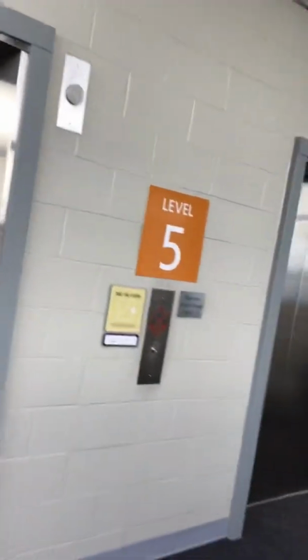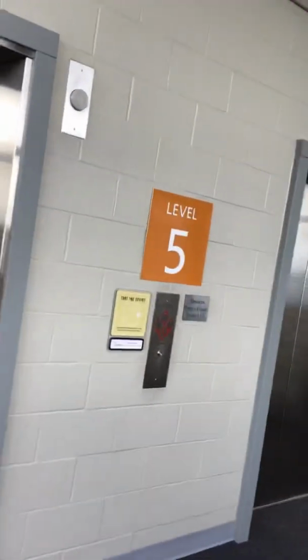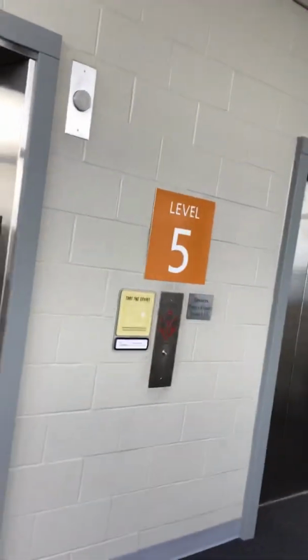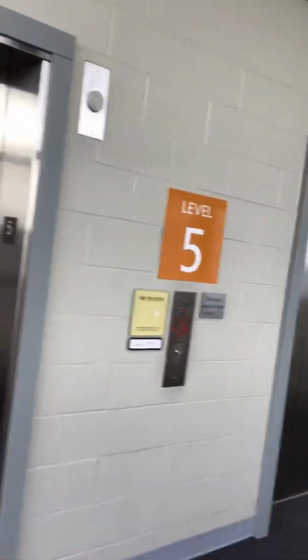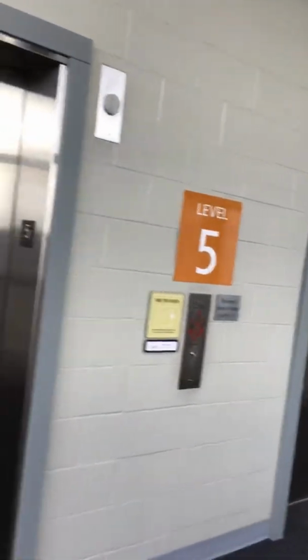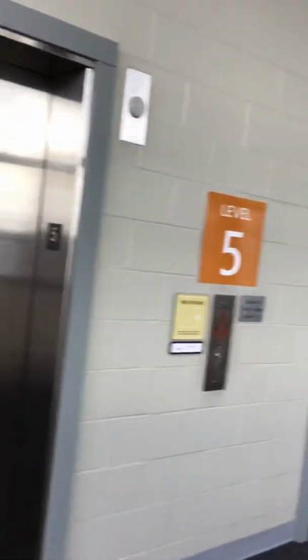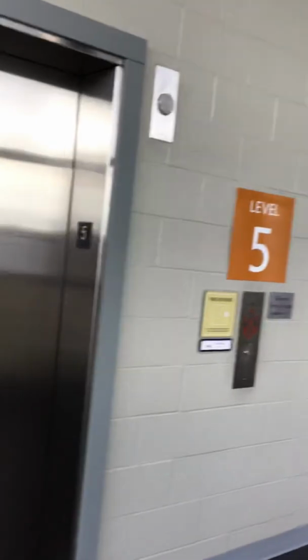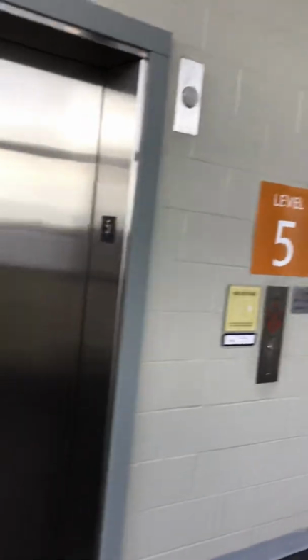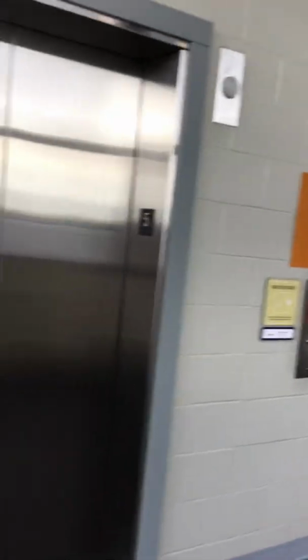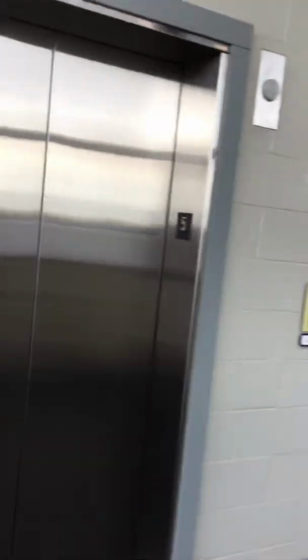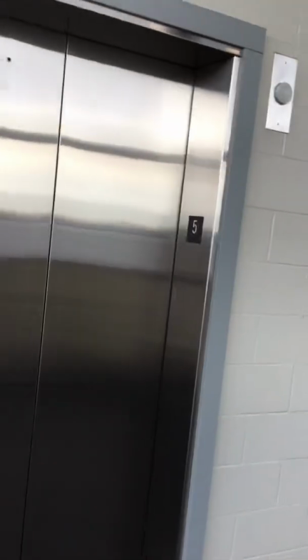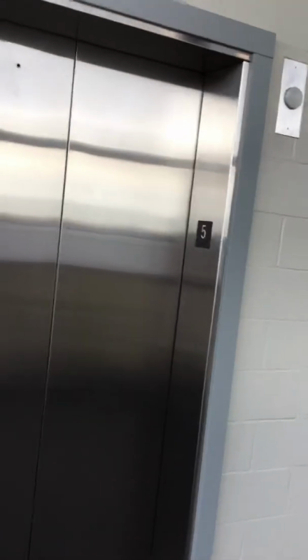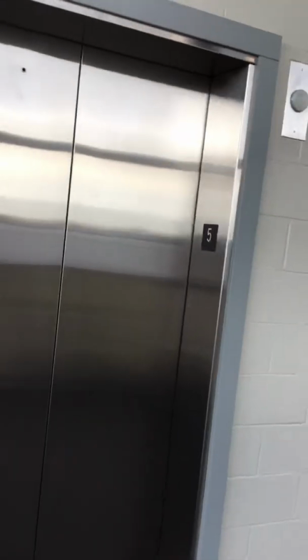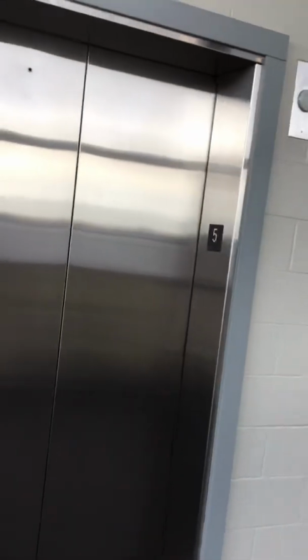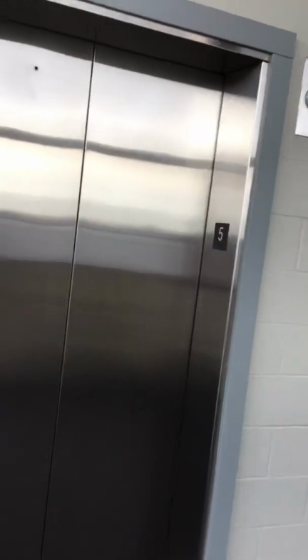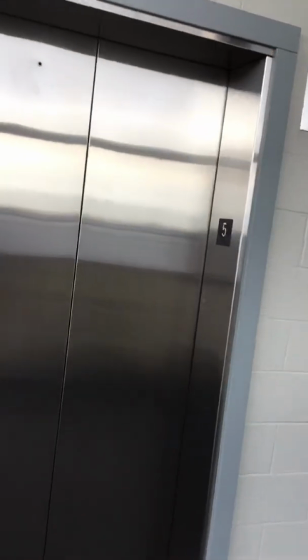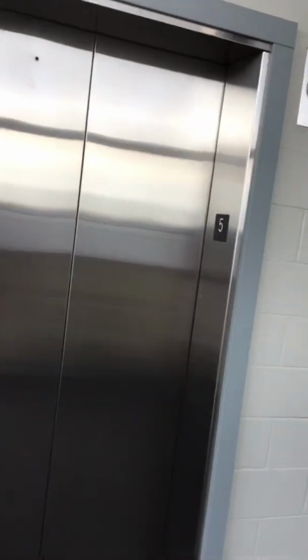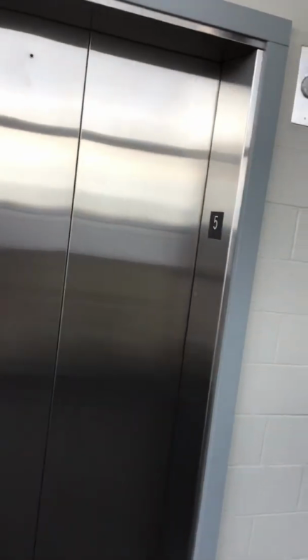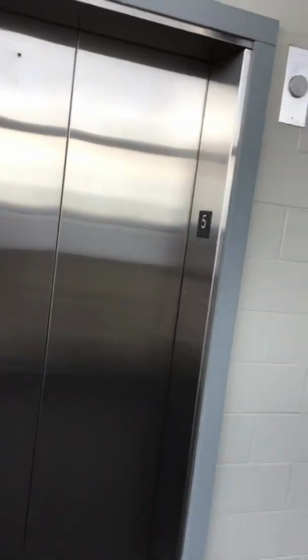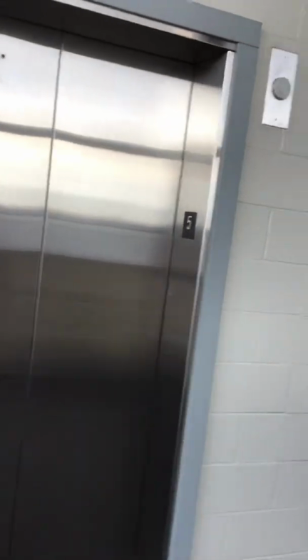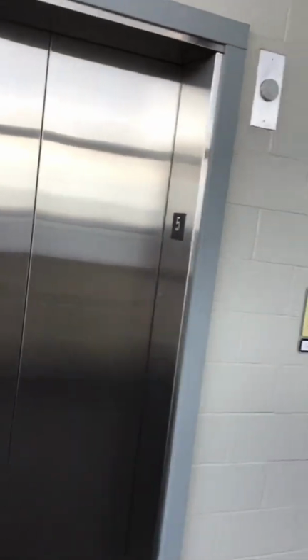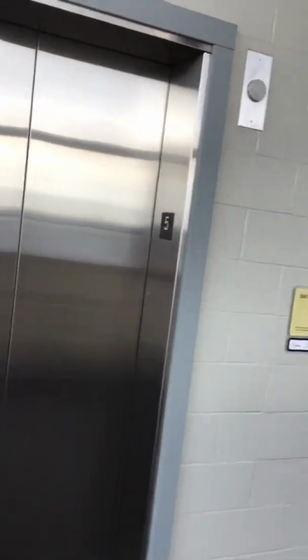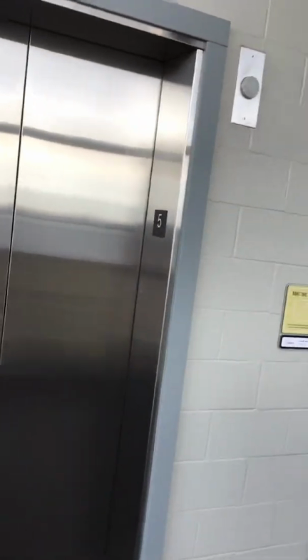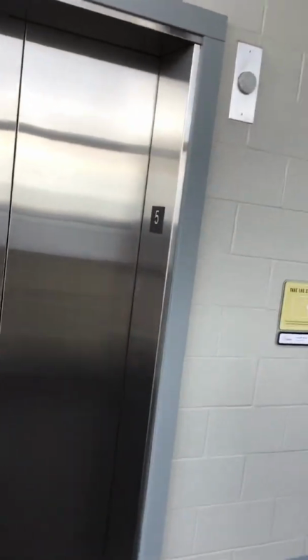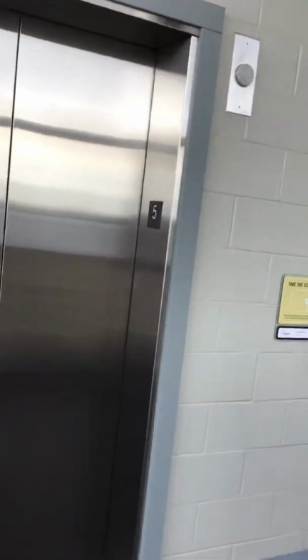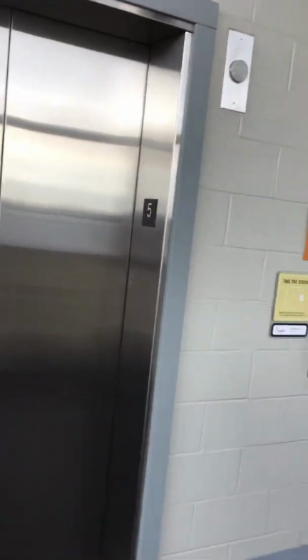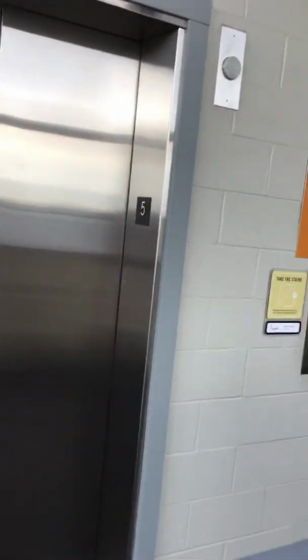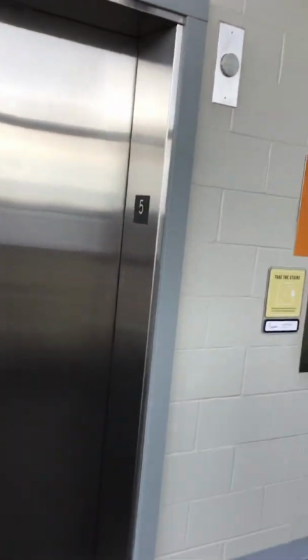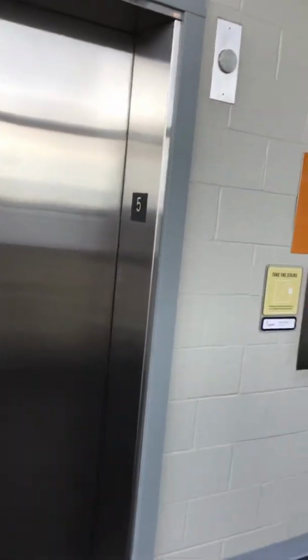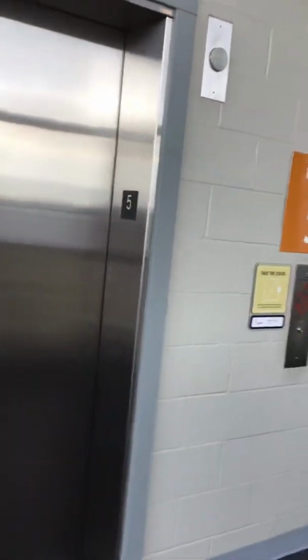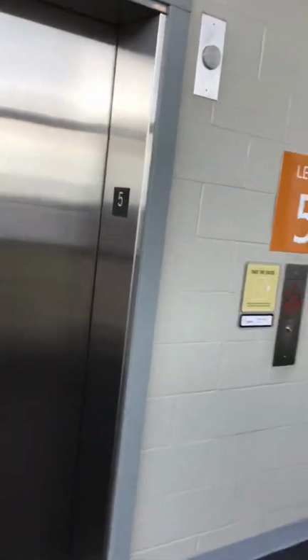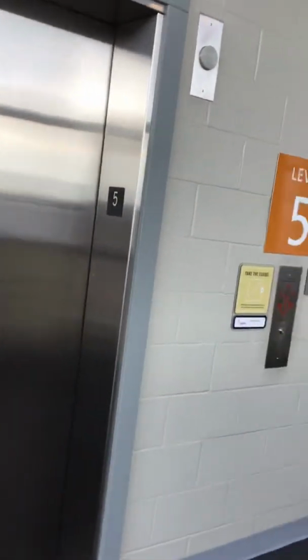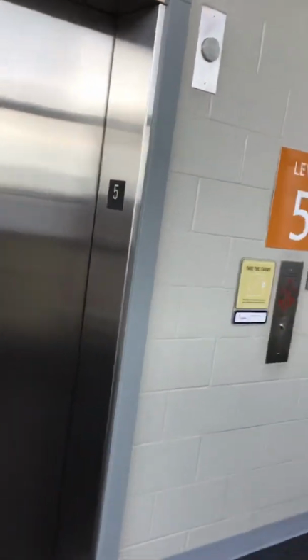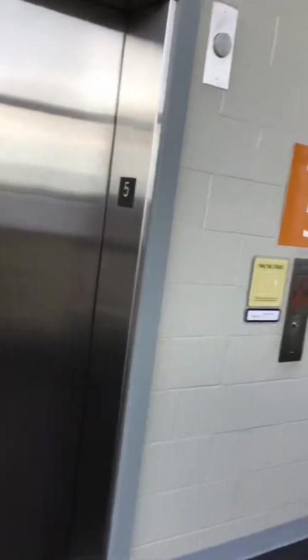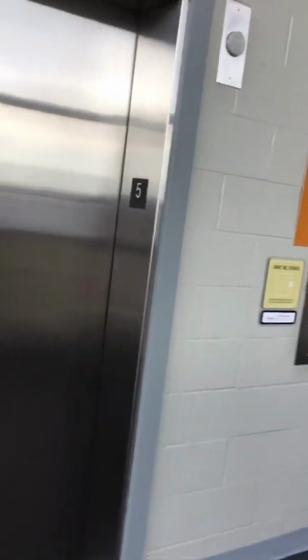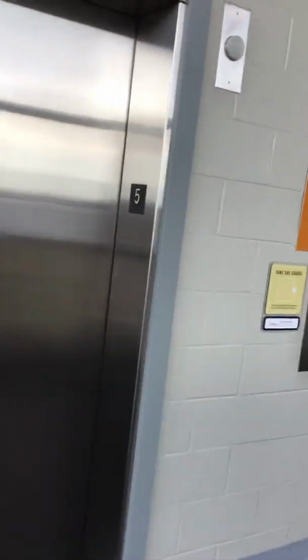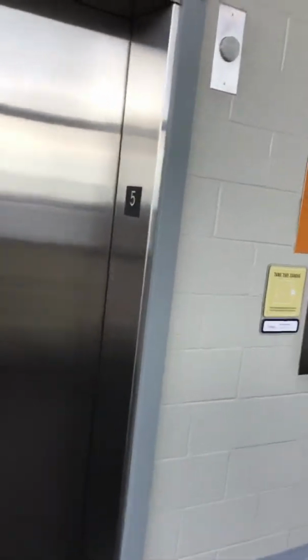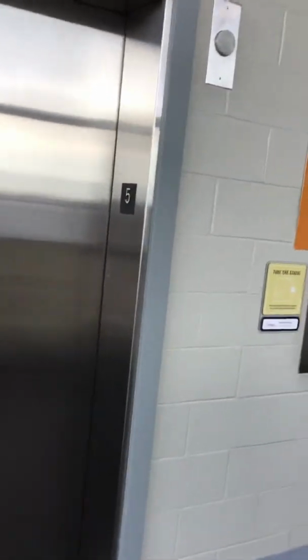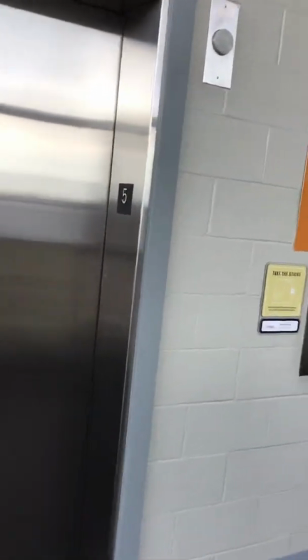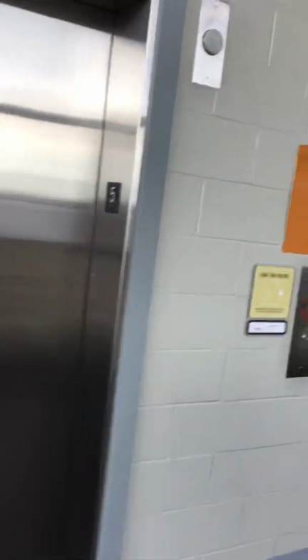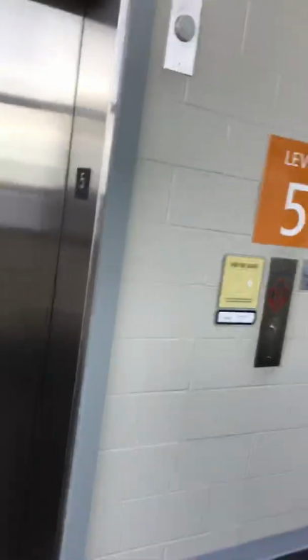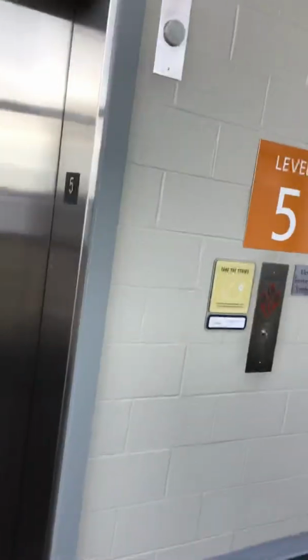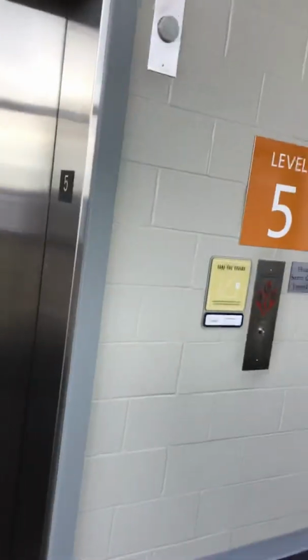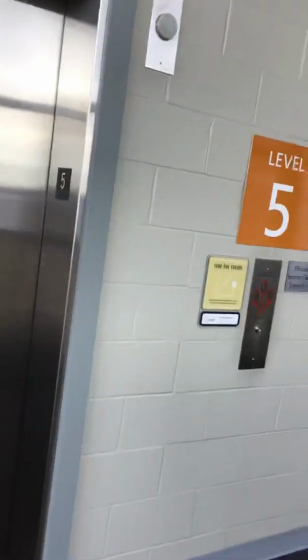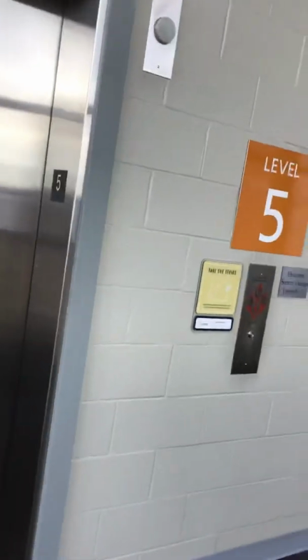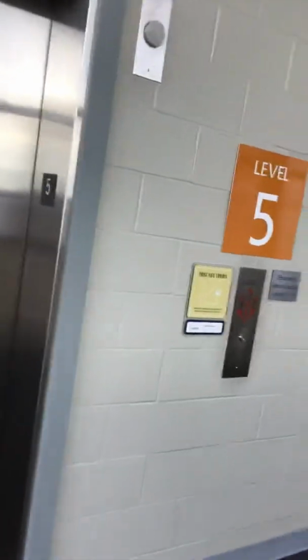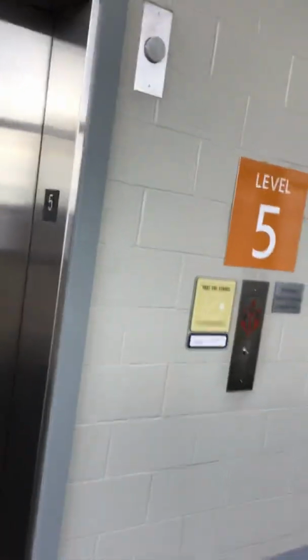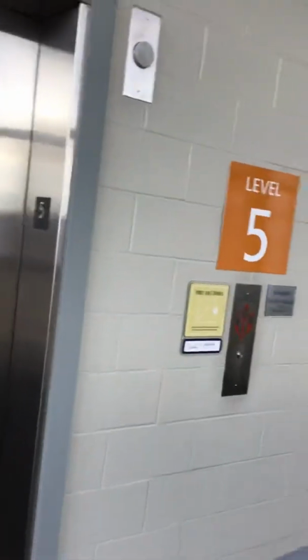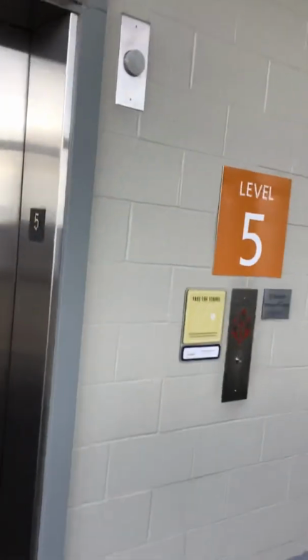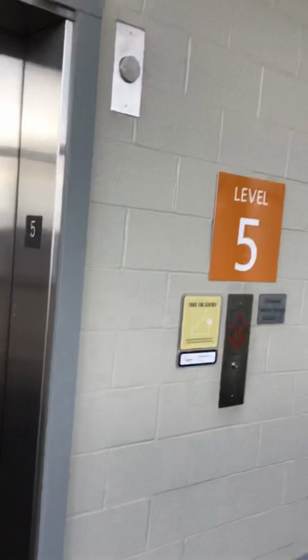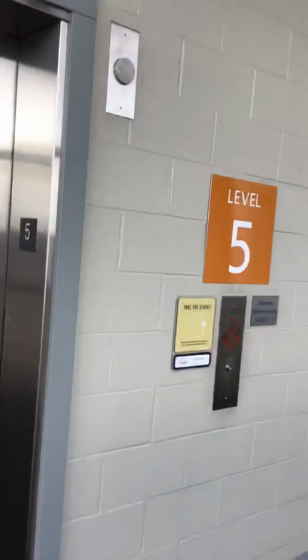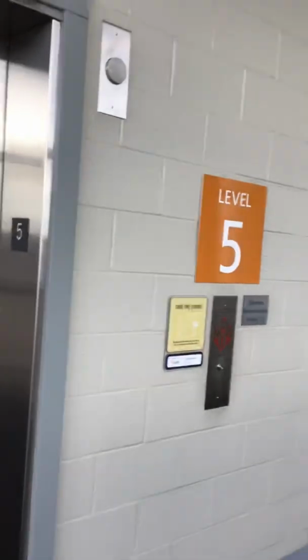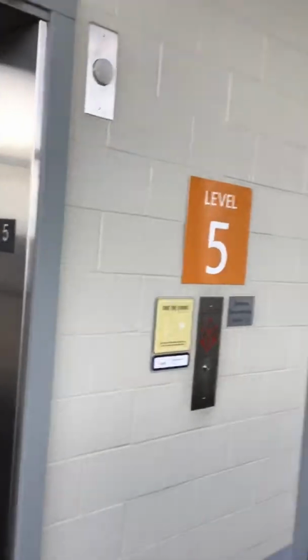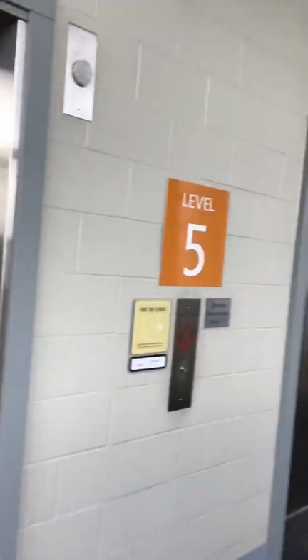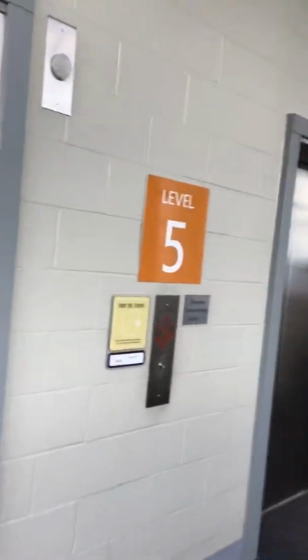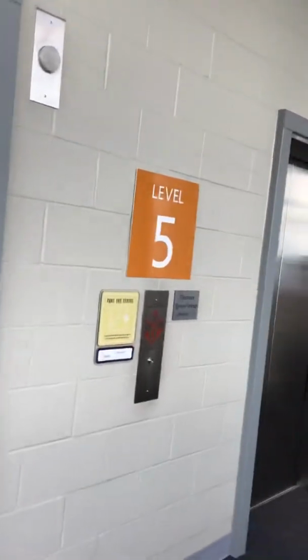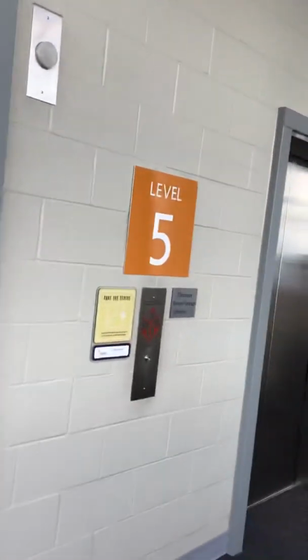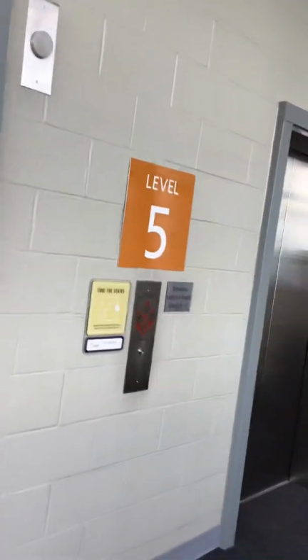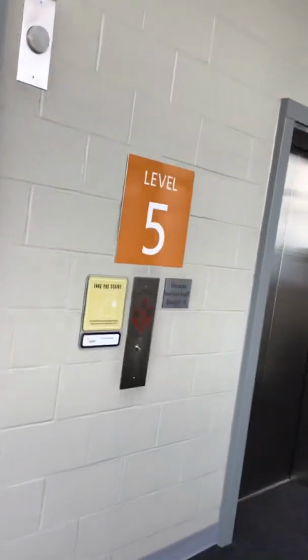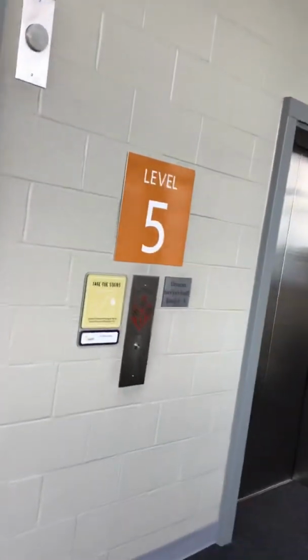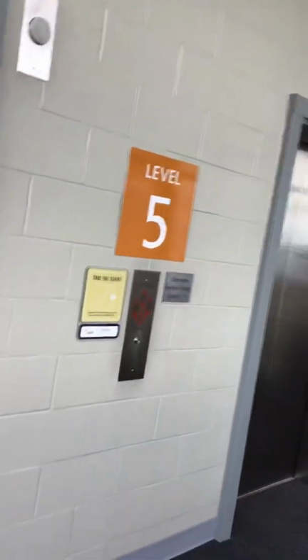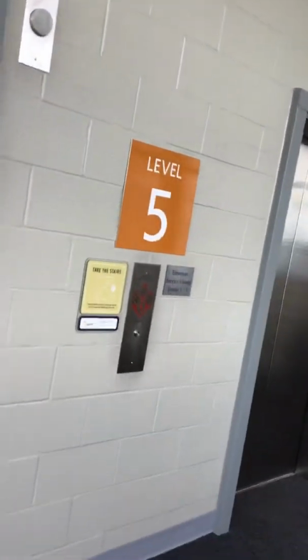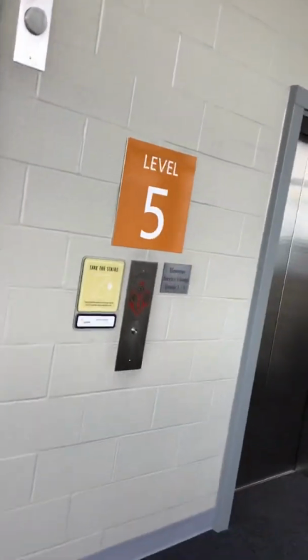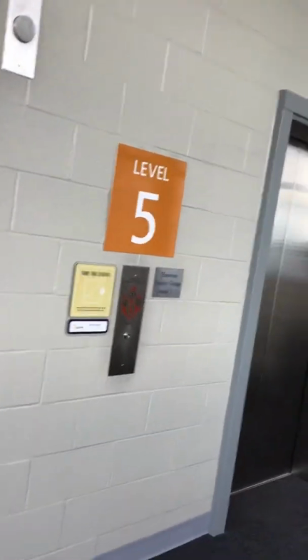This is a staff garage. Service garage. Thank you so much. Thank you so much. Thank you.